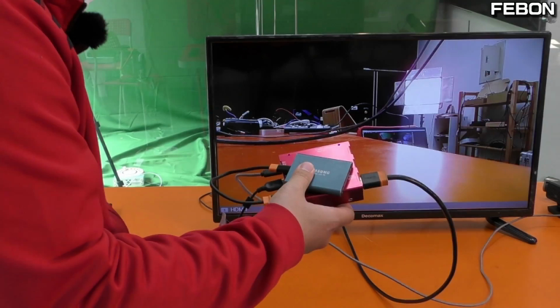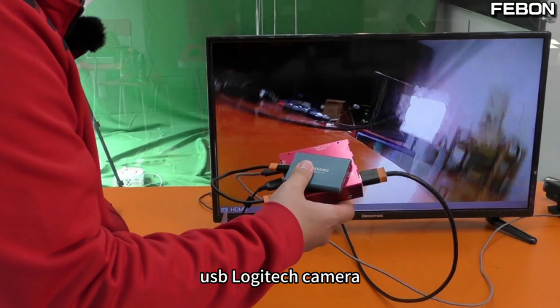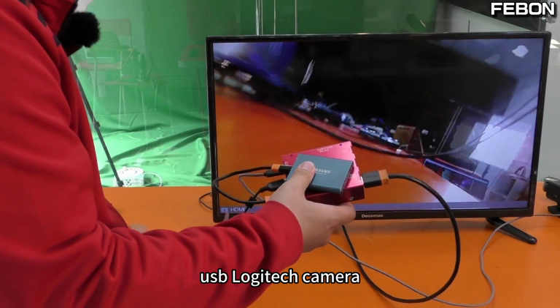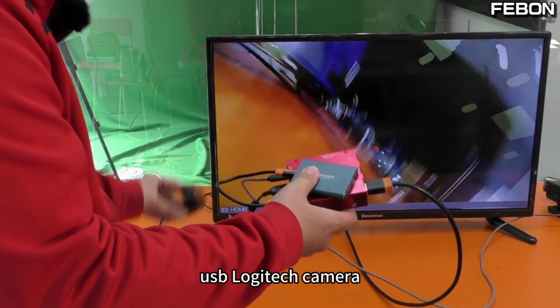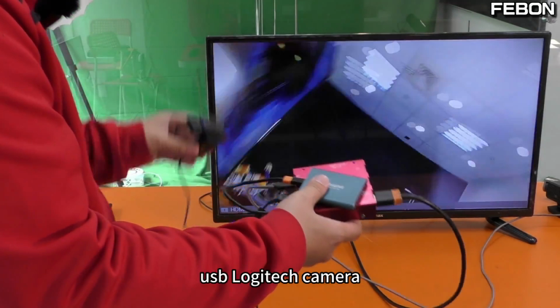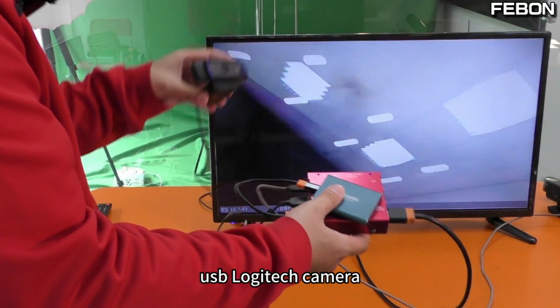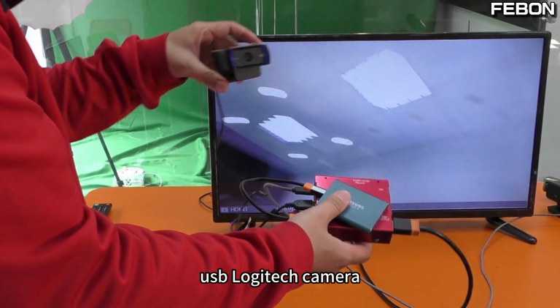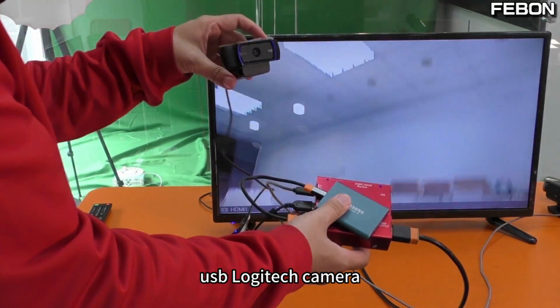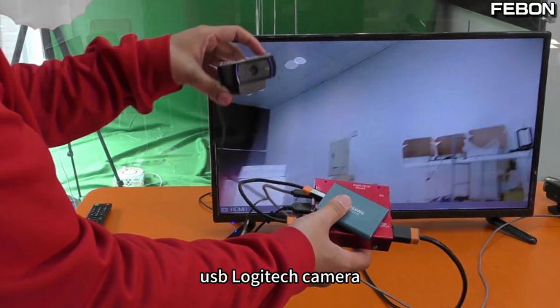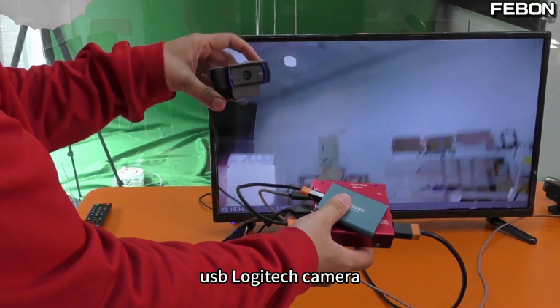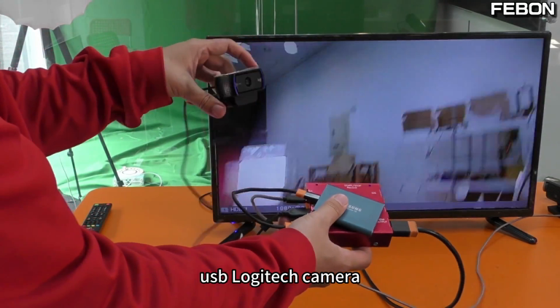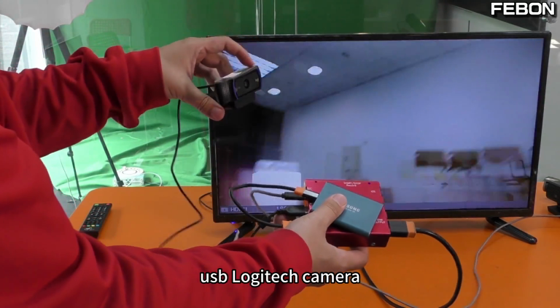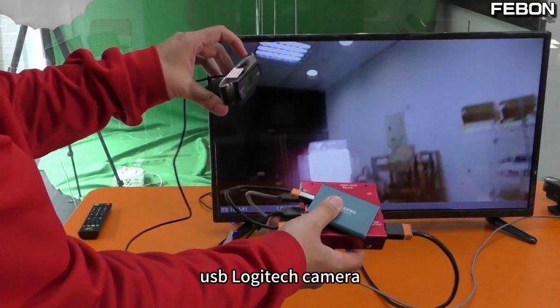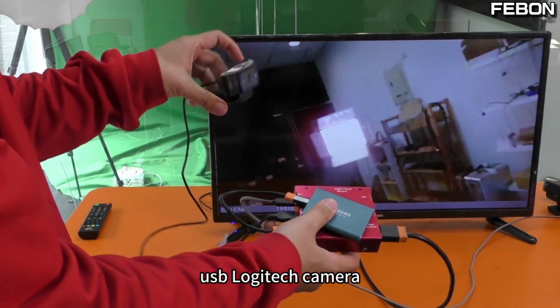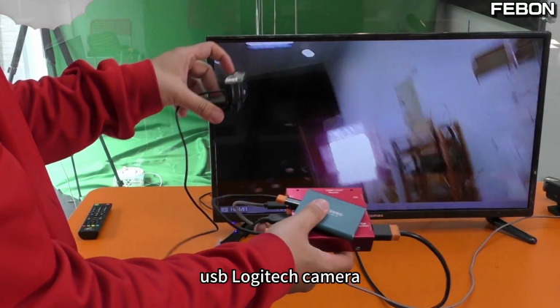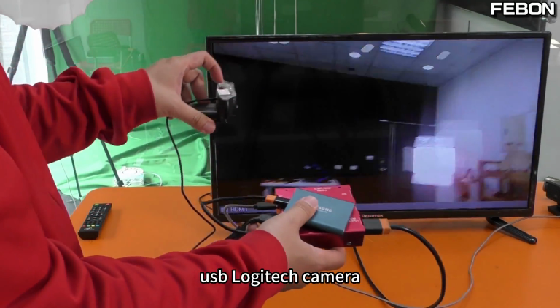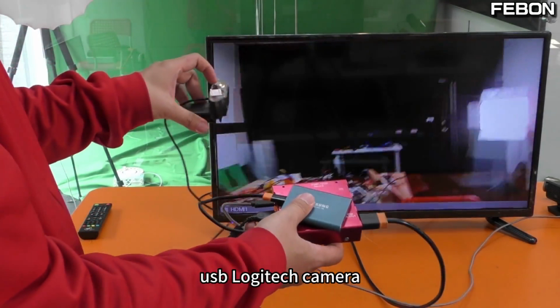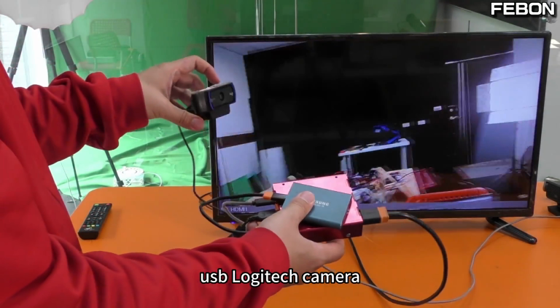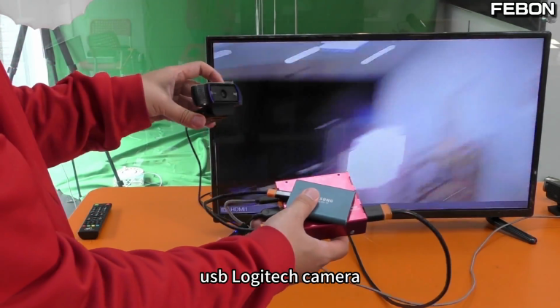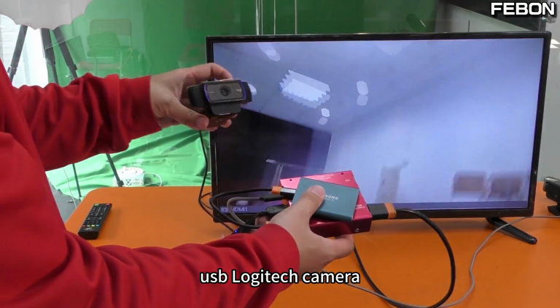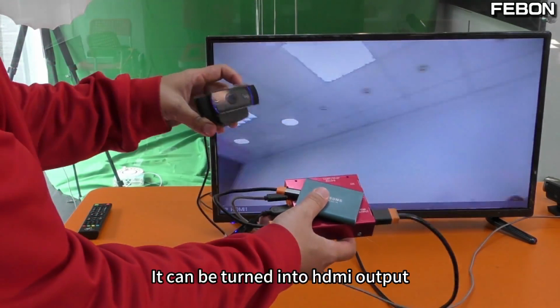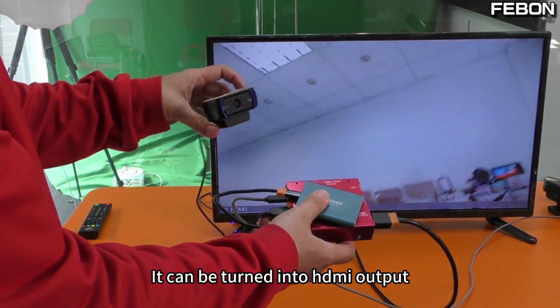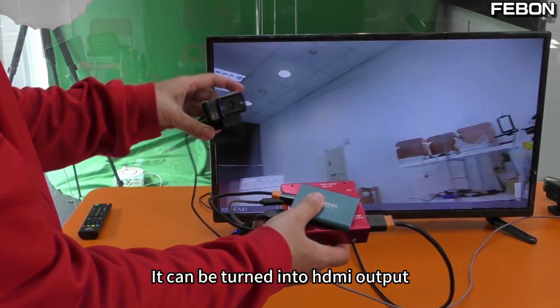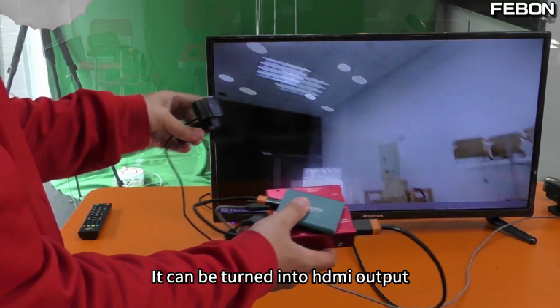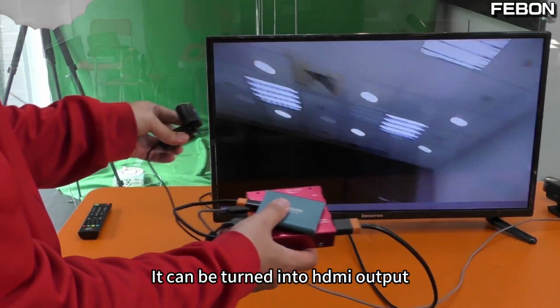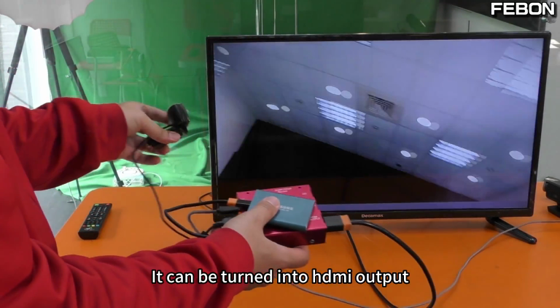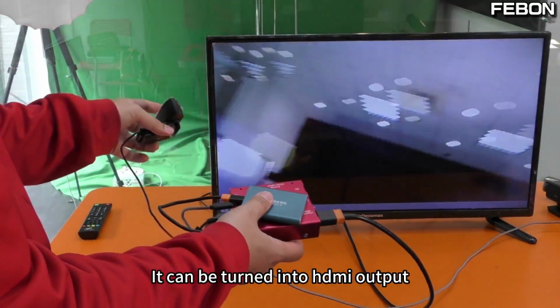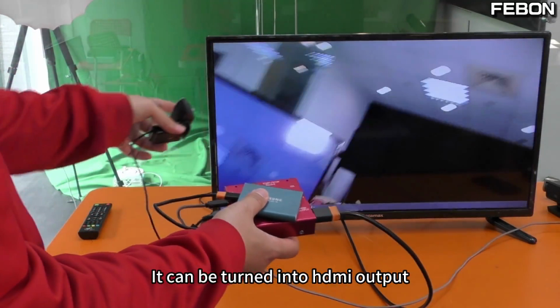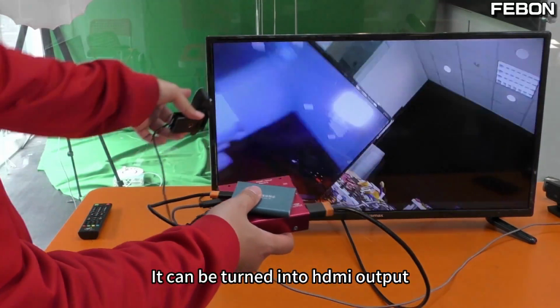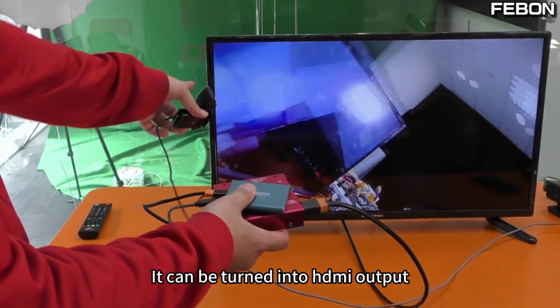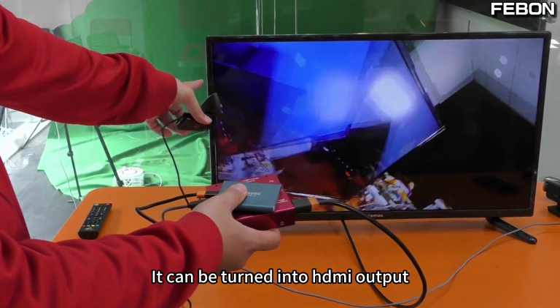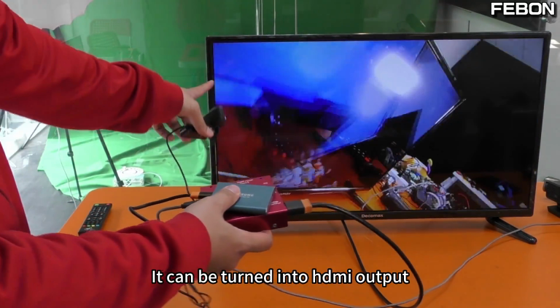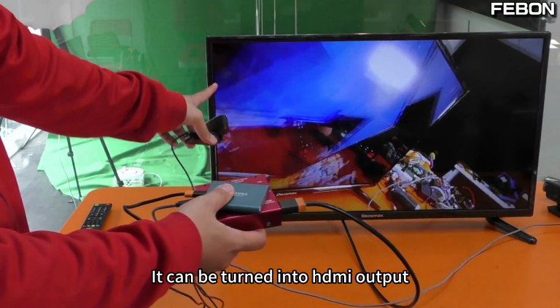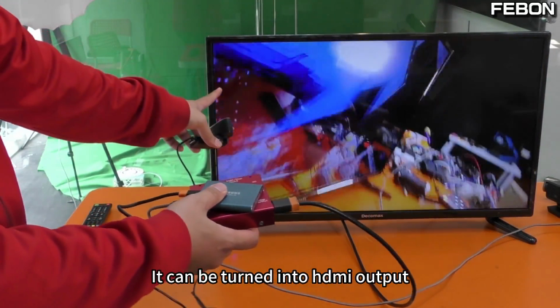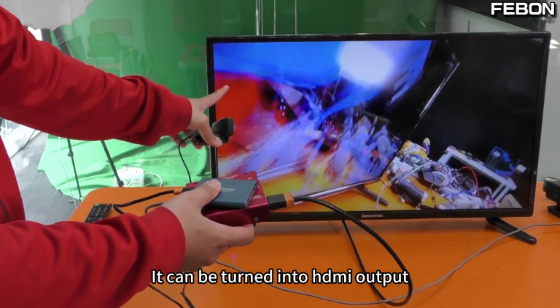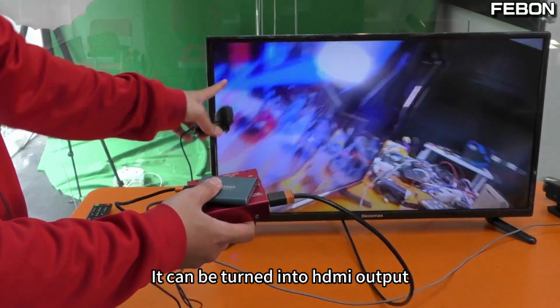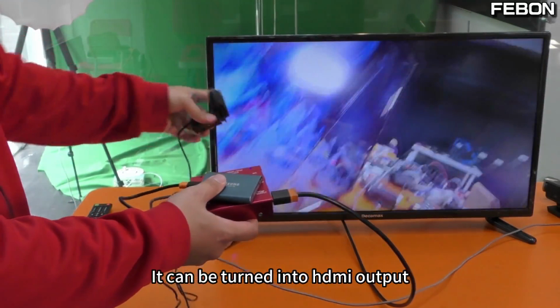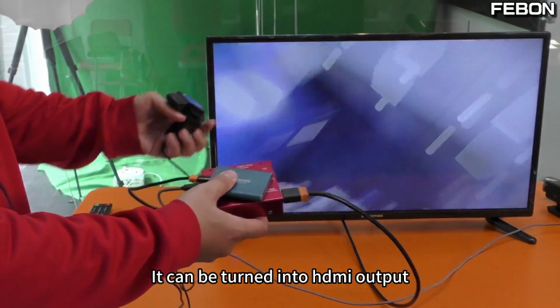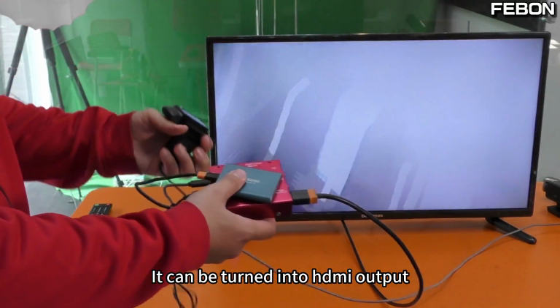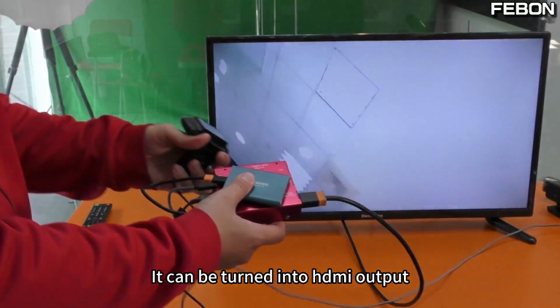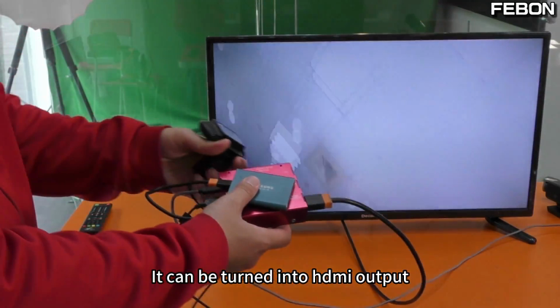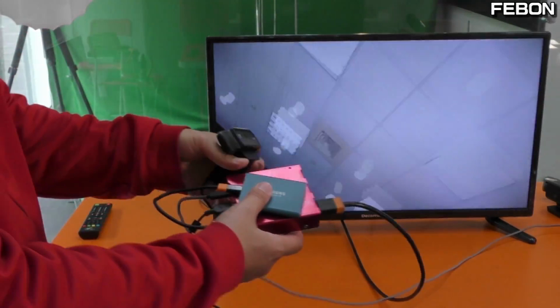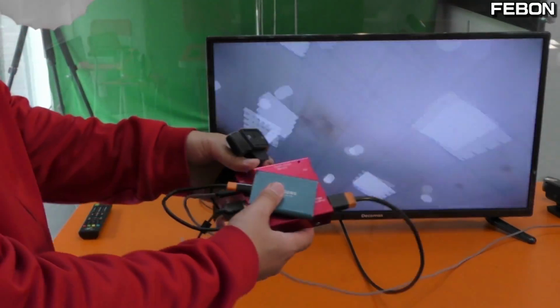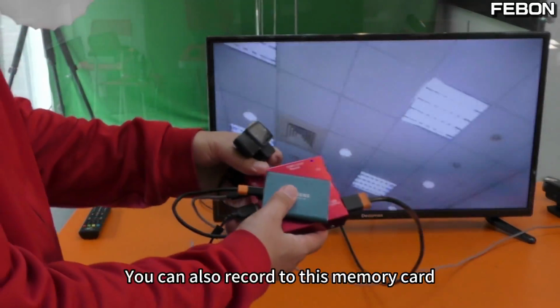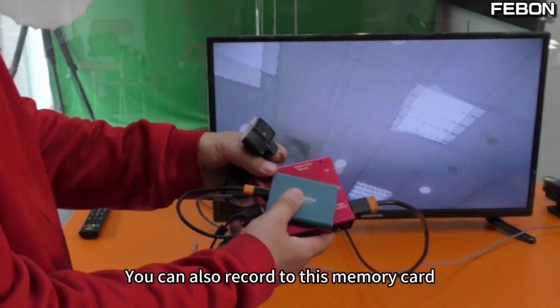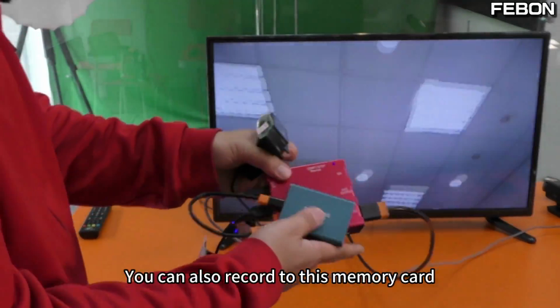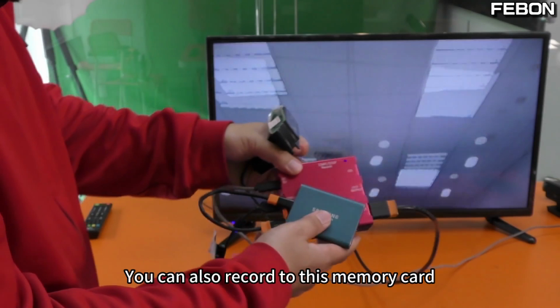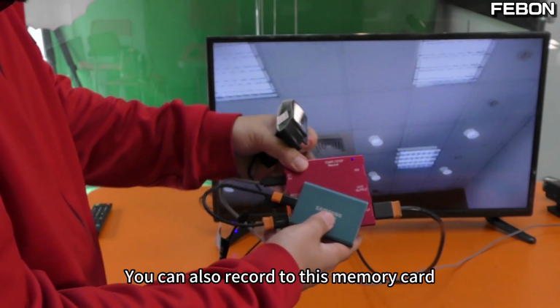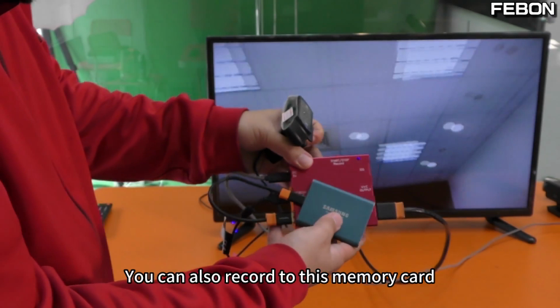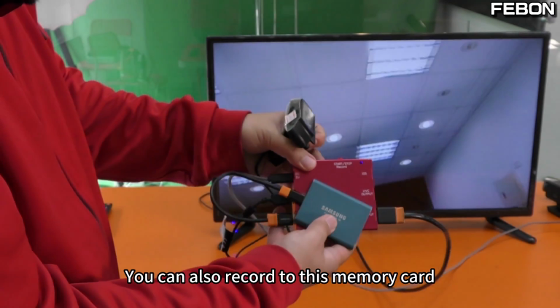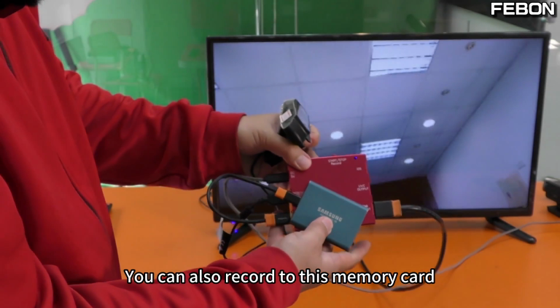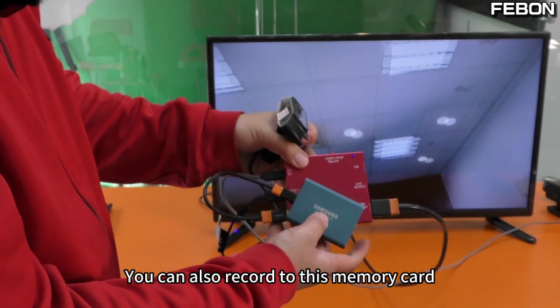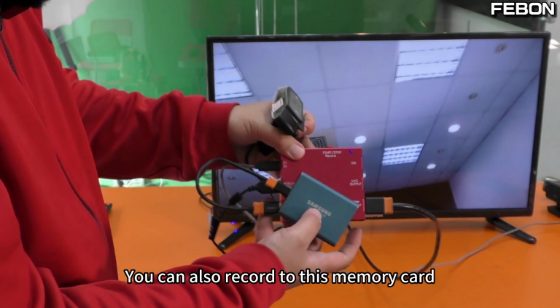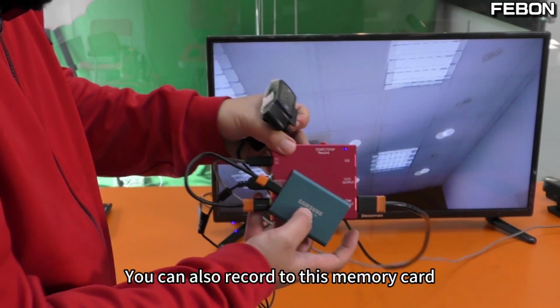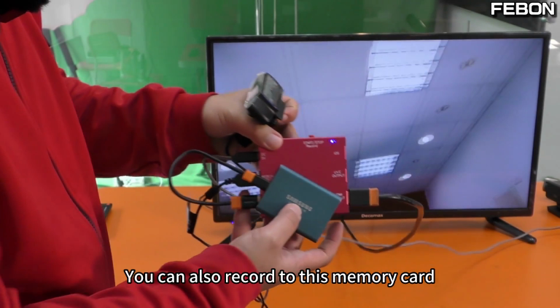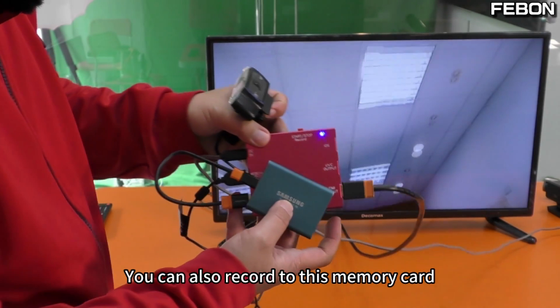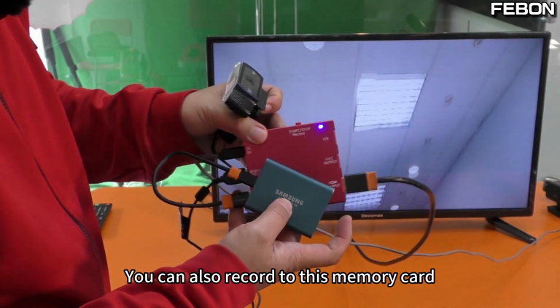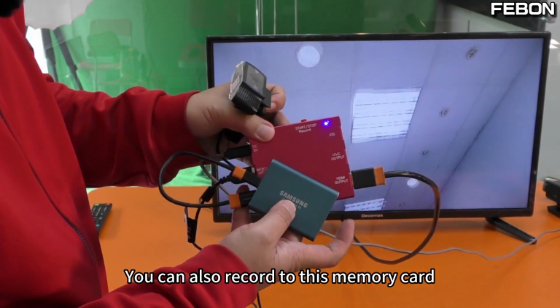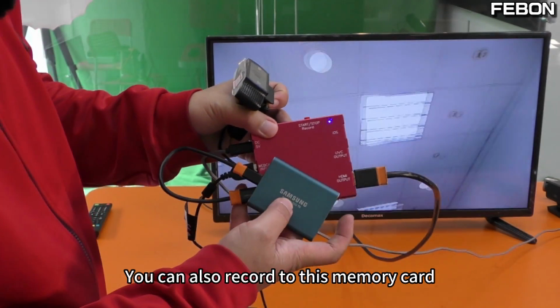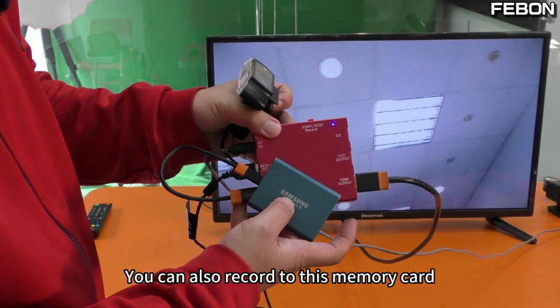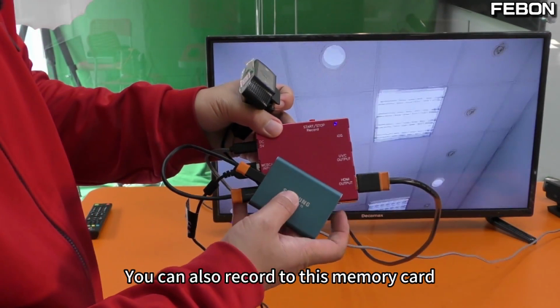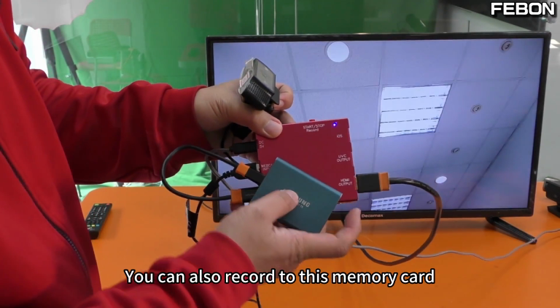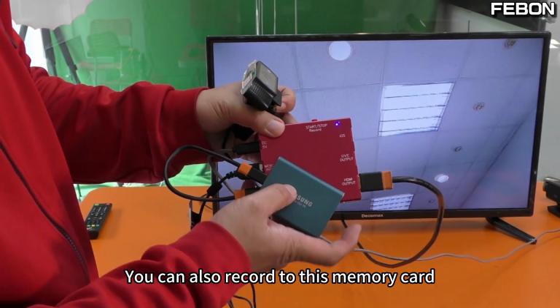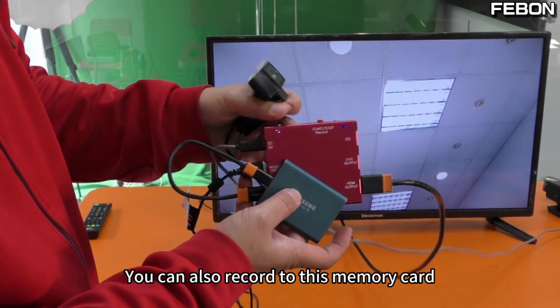This USB Logitech camera can be turned into HDMI output. You can also record to this memory card.